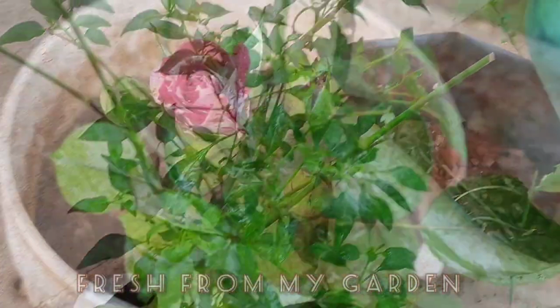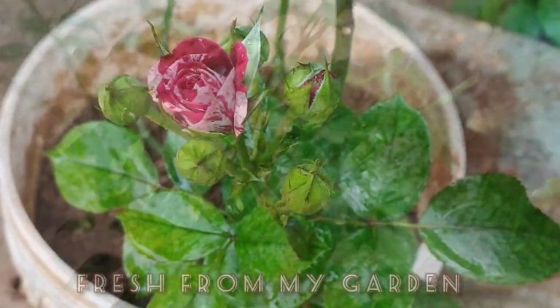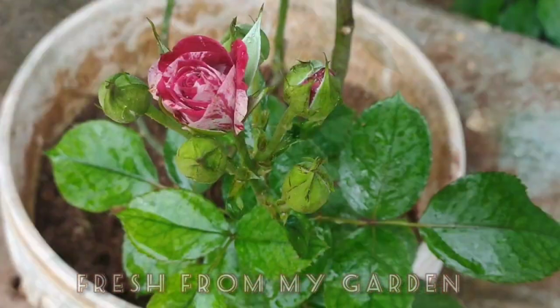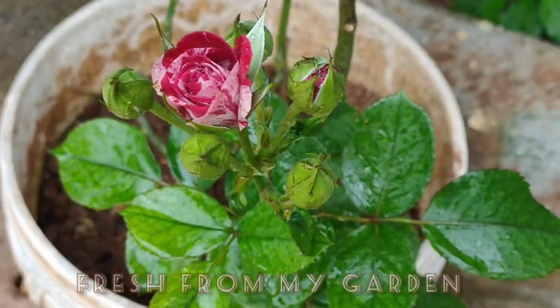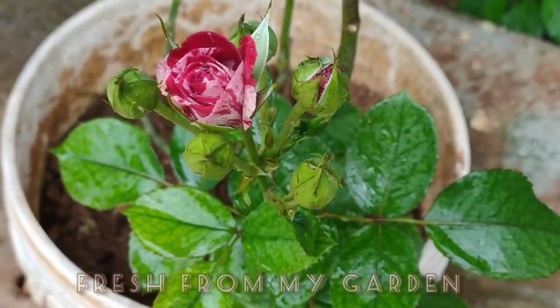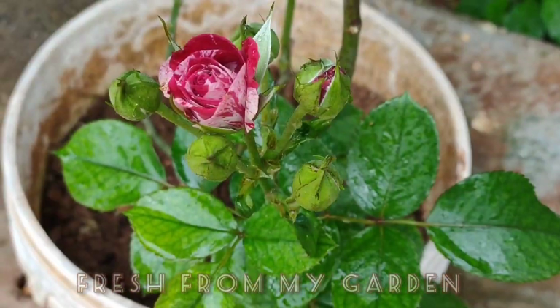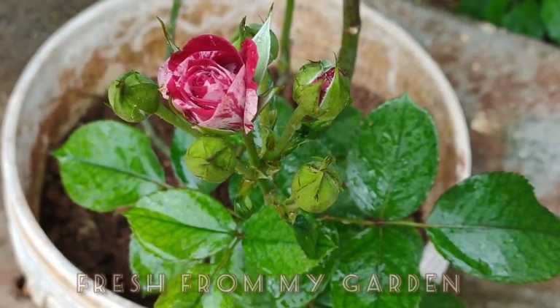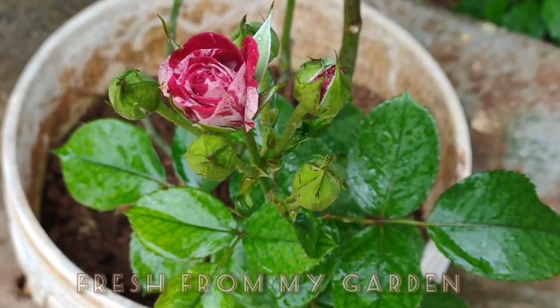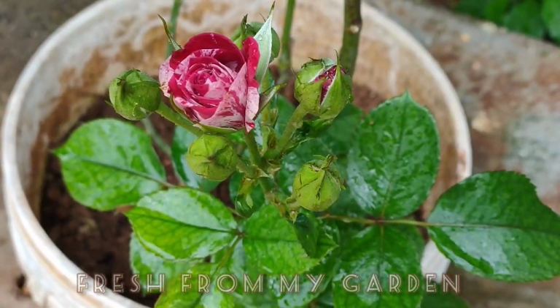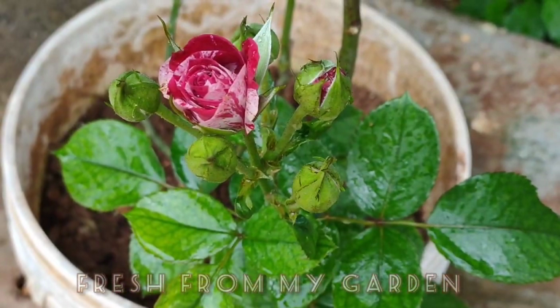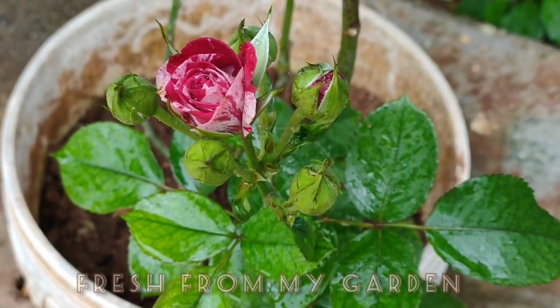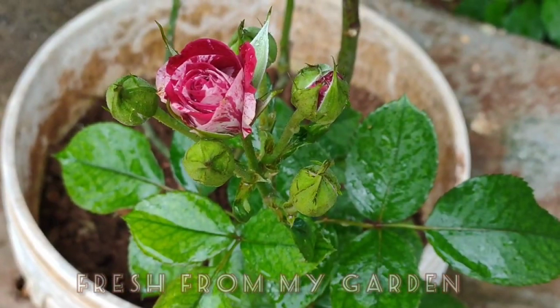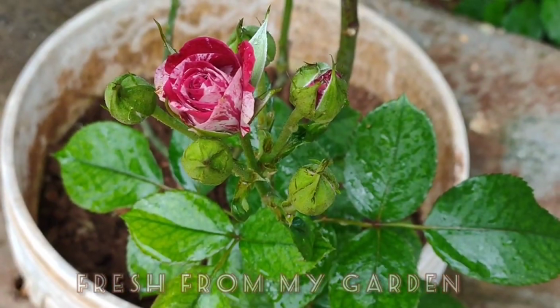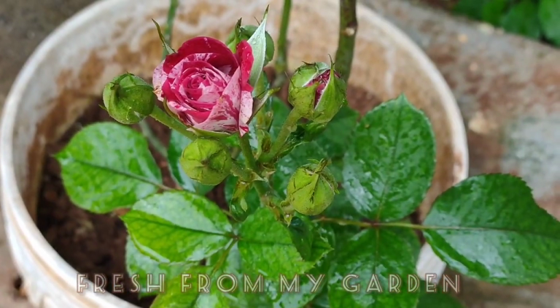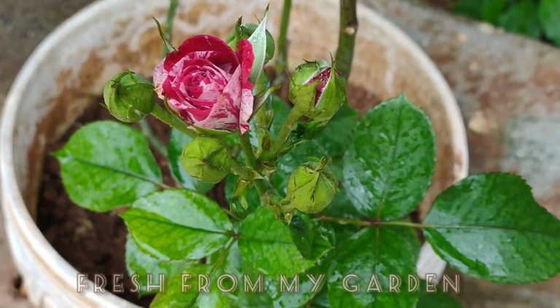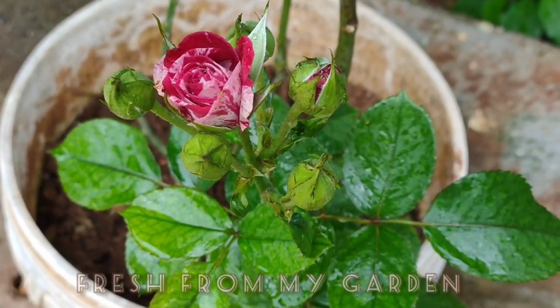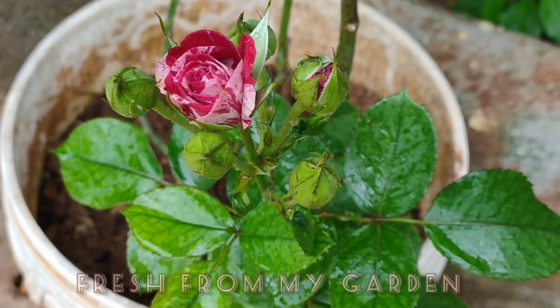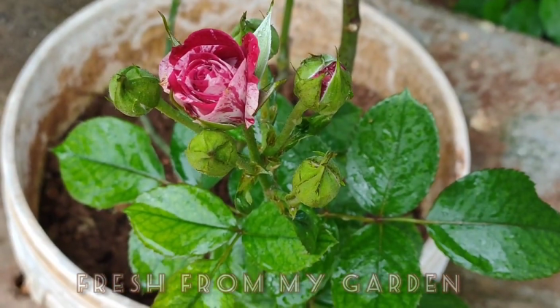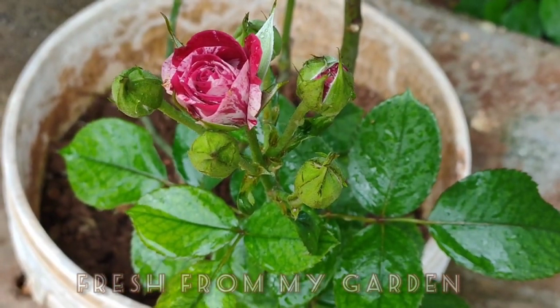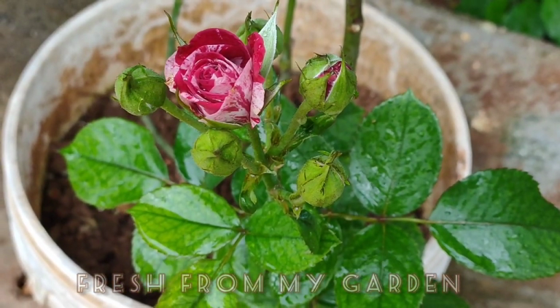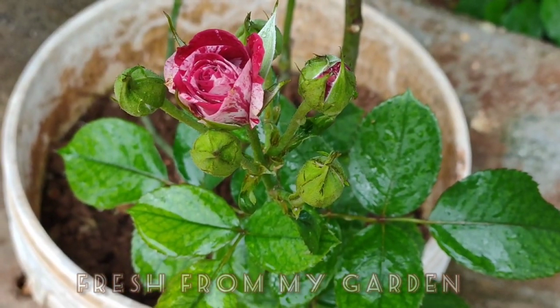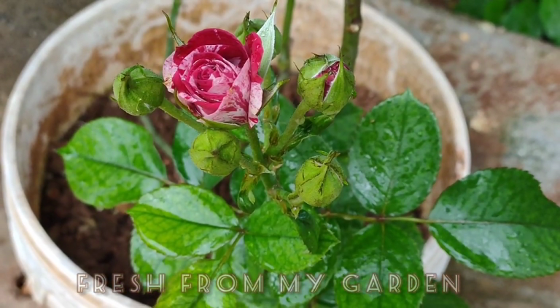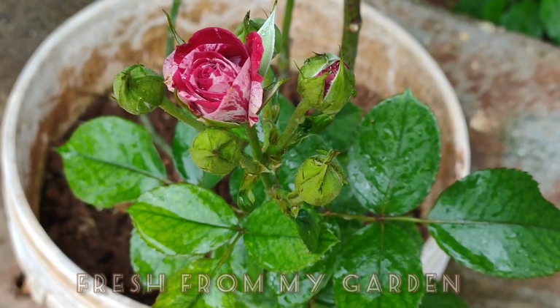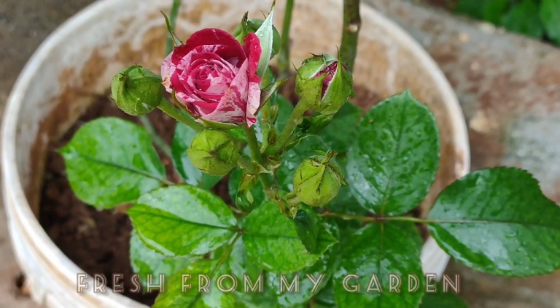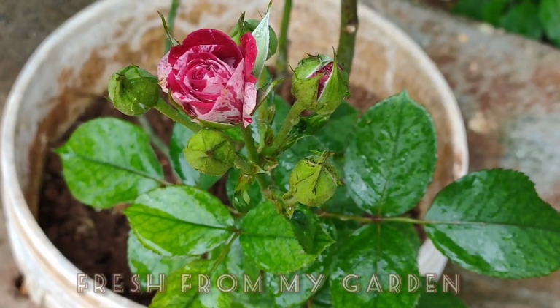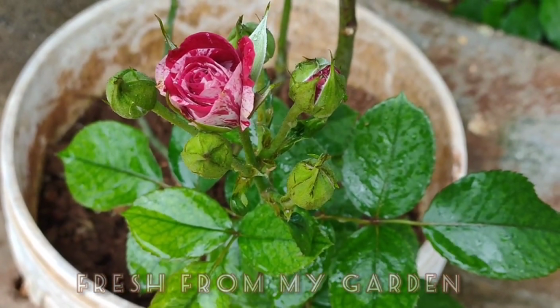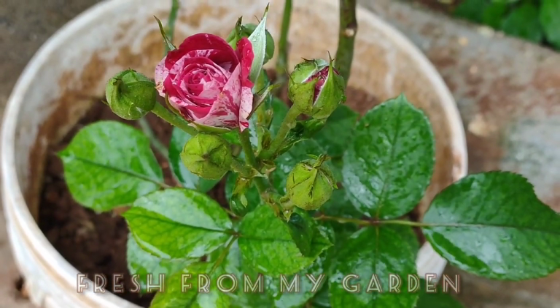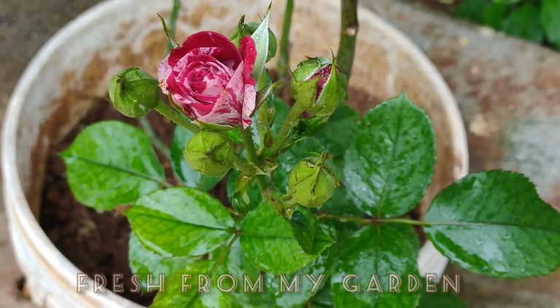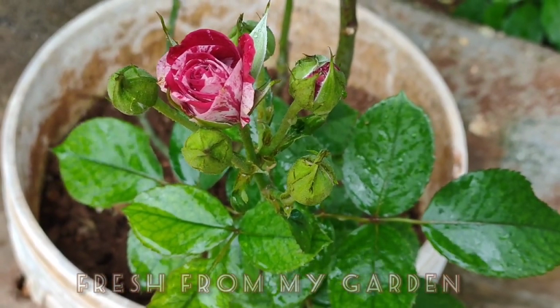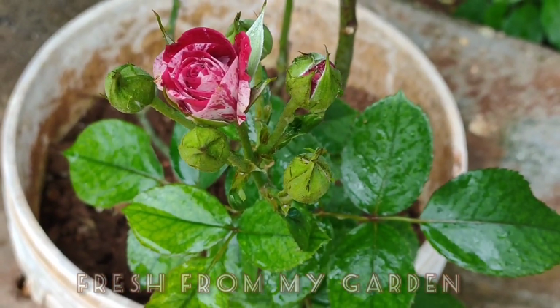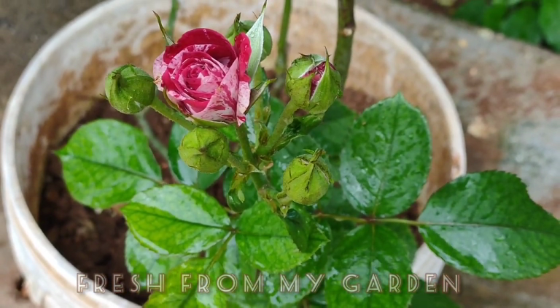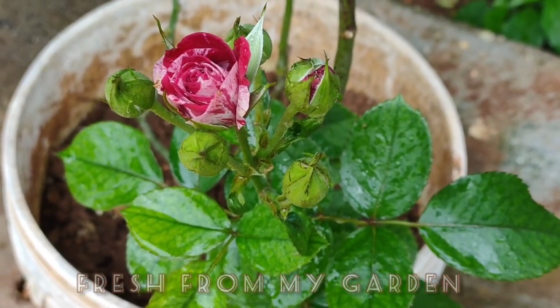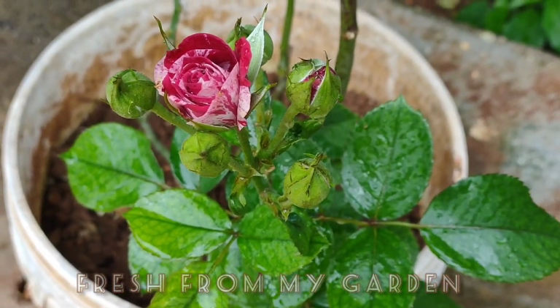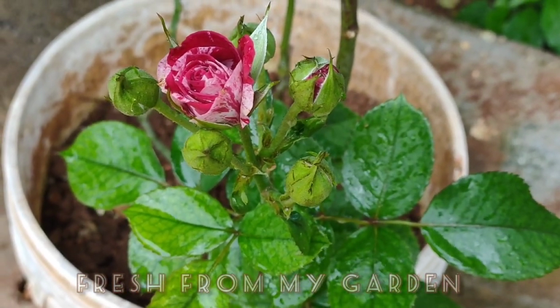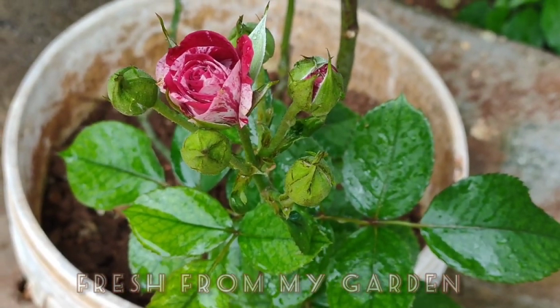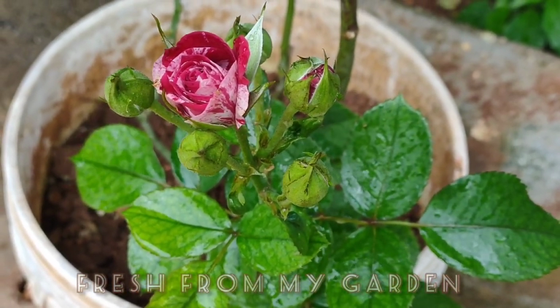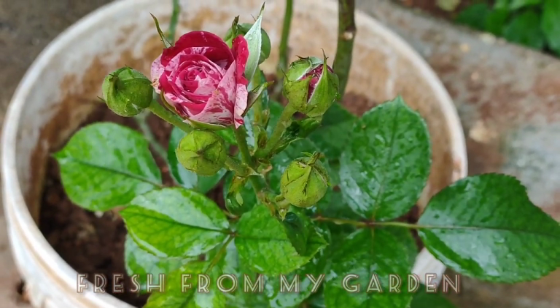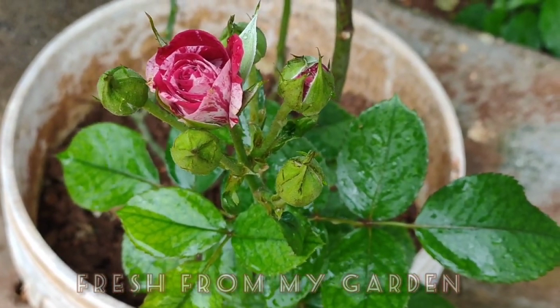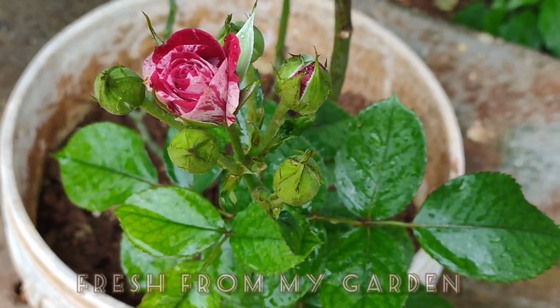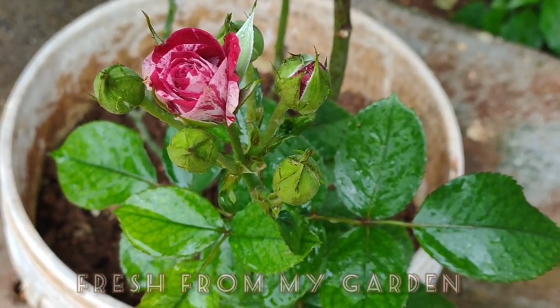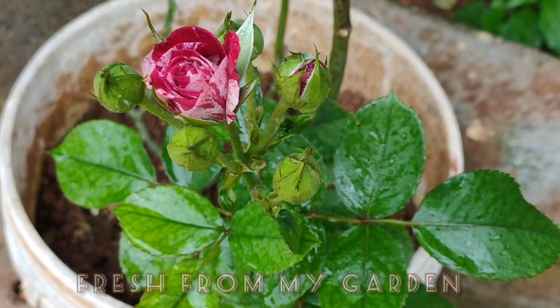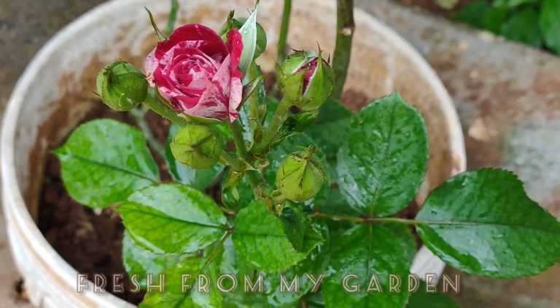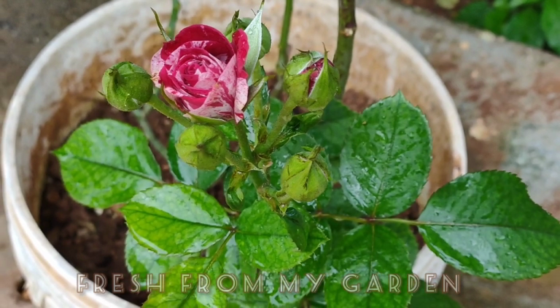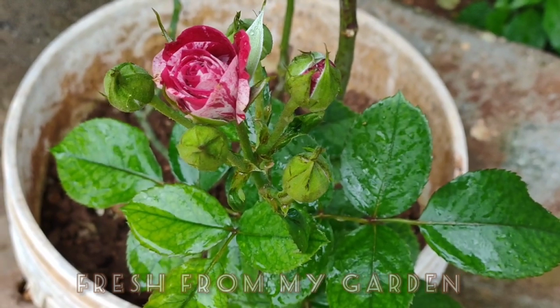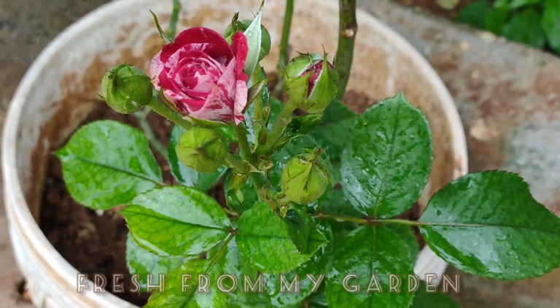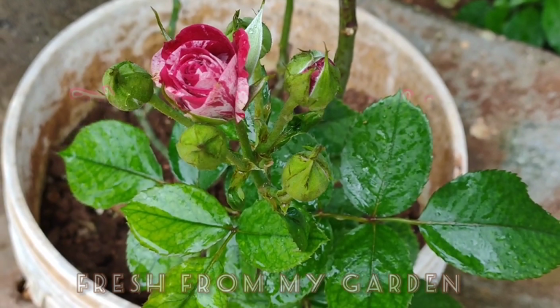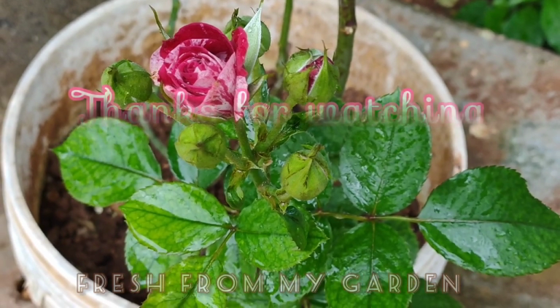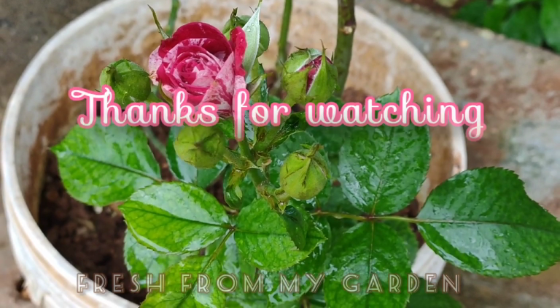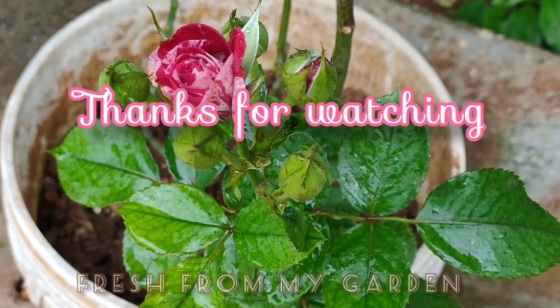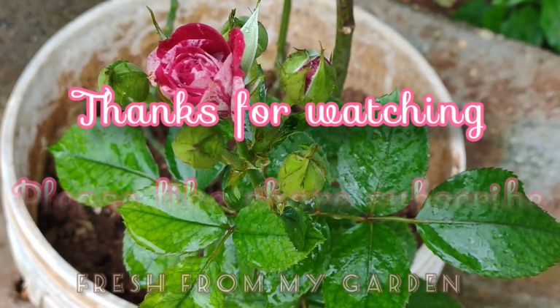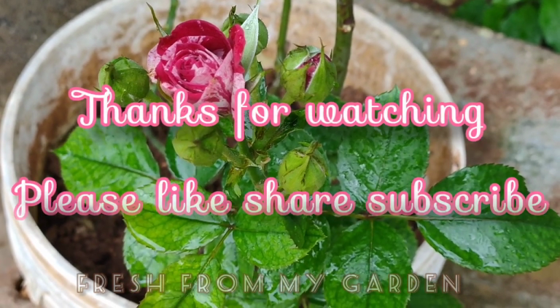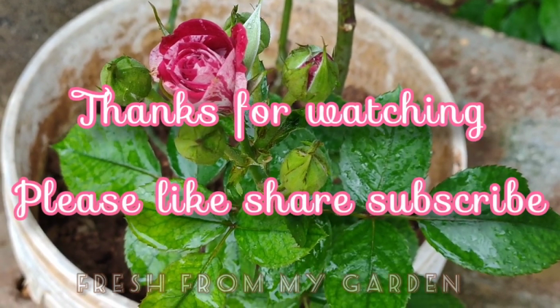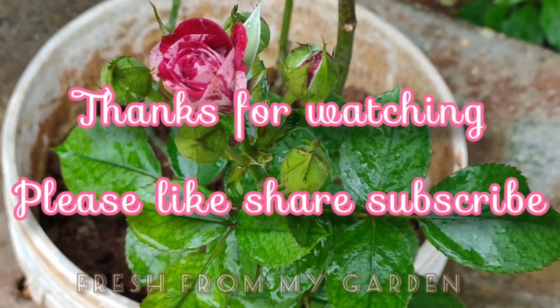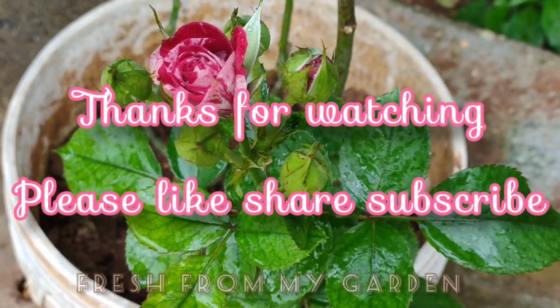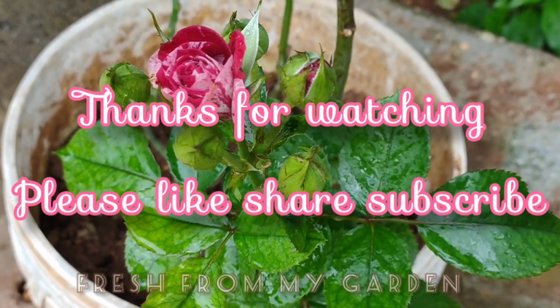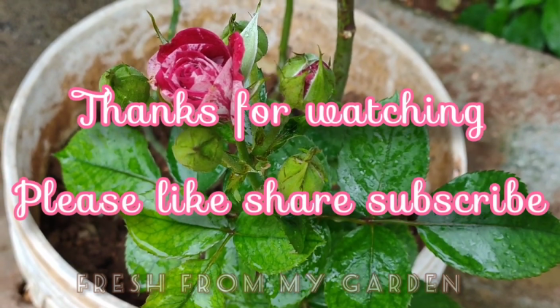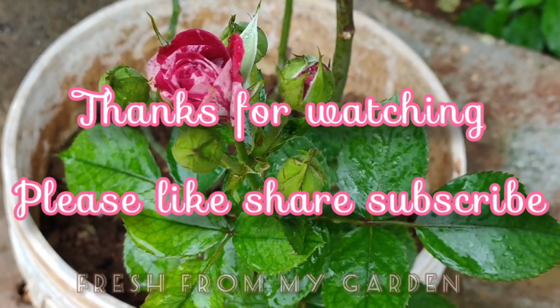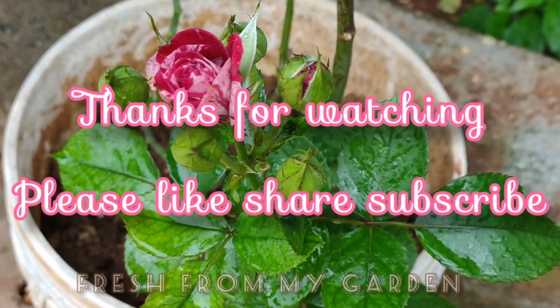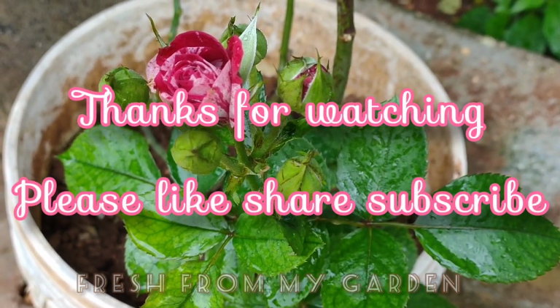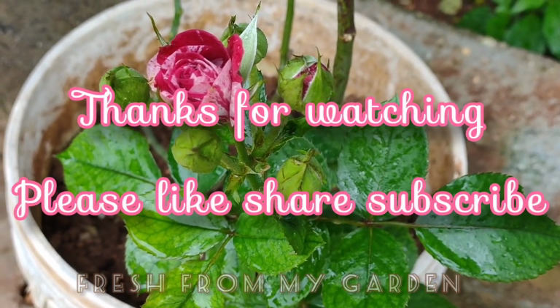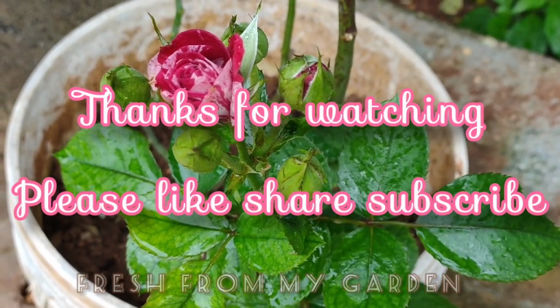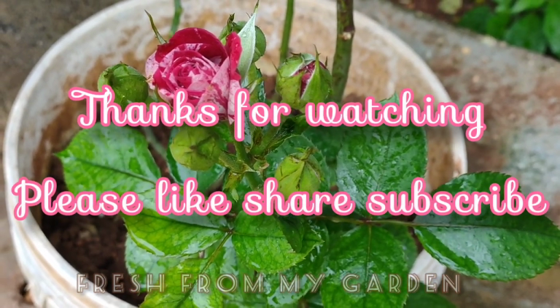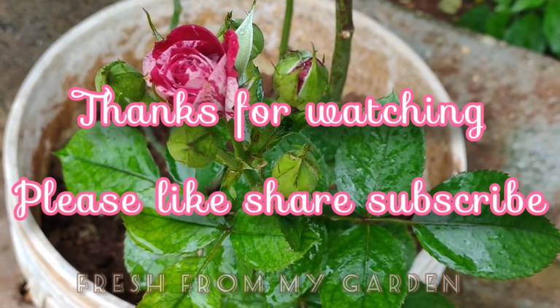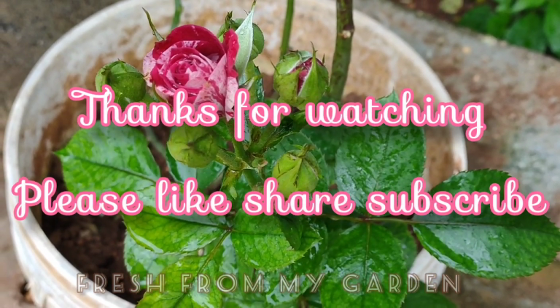We hope you liked this video. Thanks for watching Fresh from My Garden.